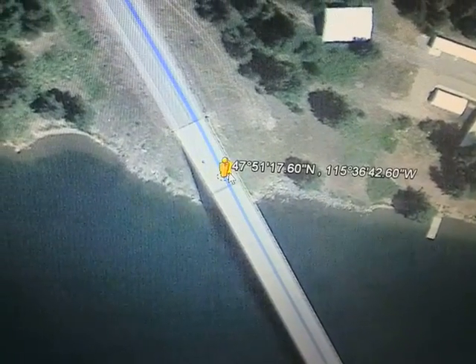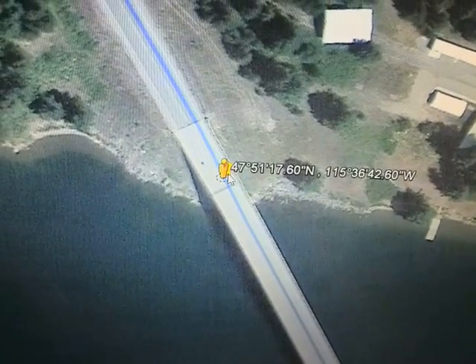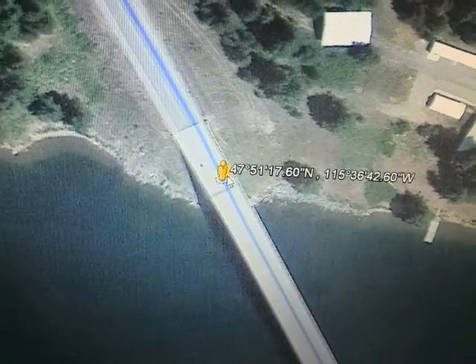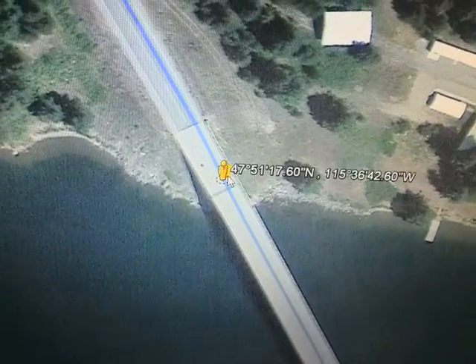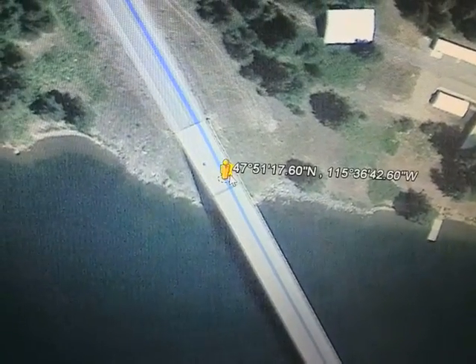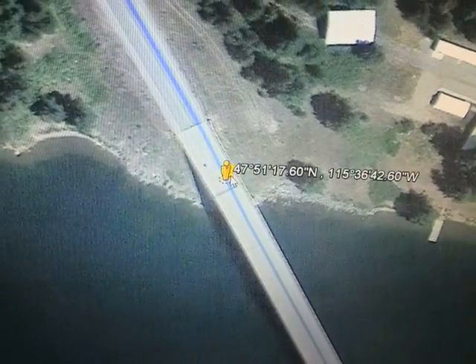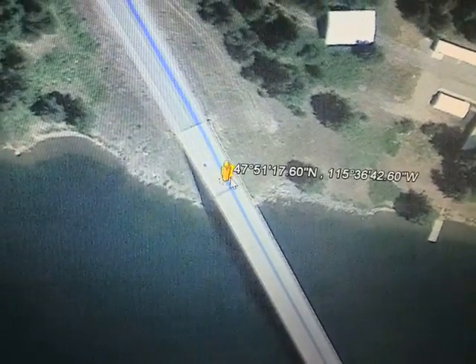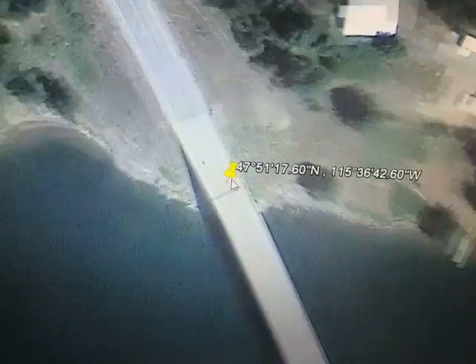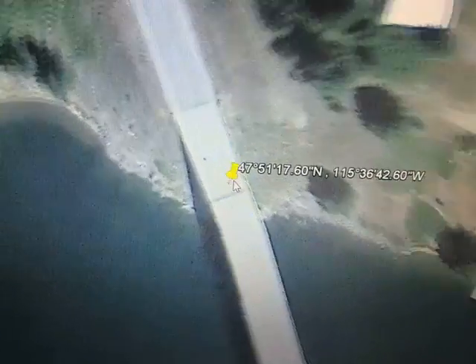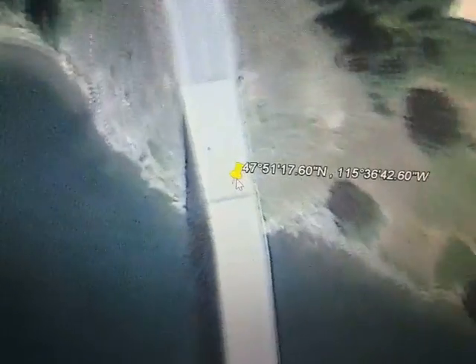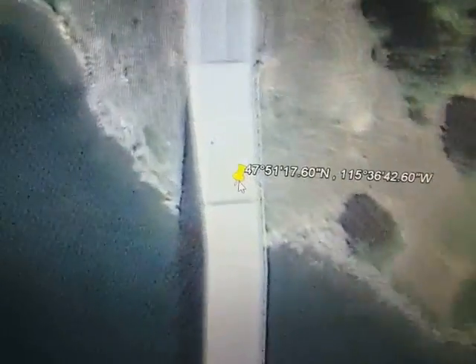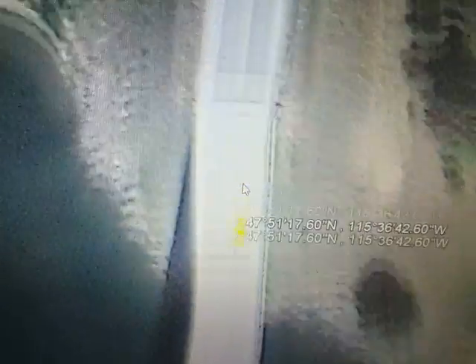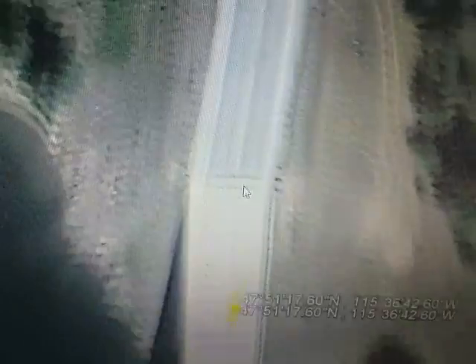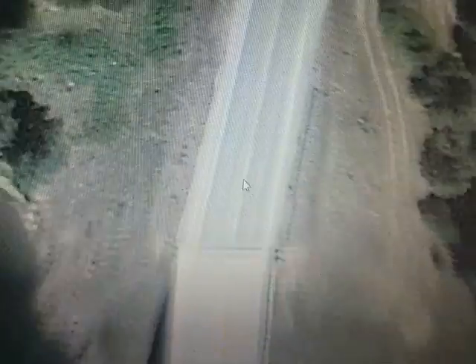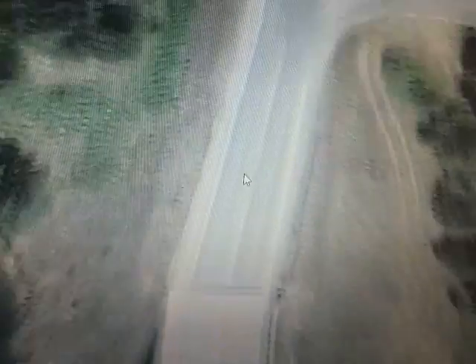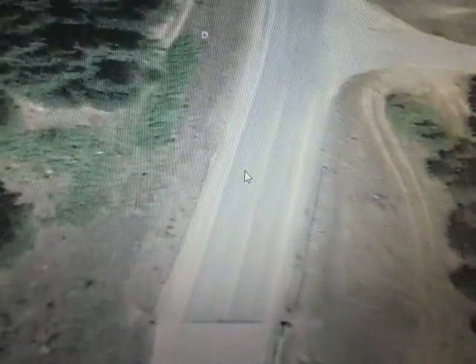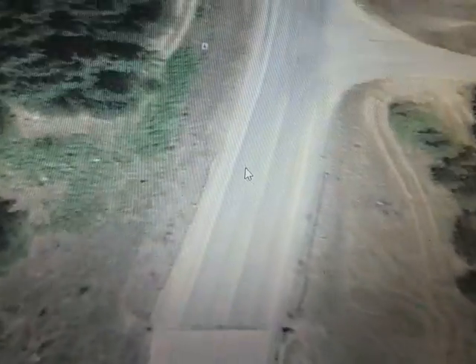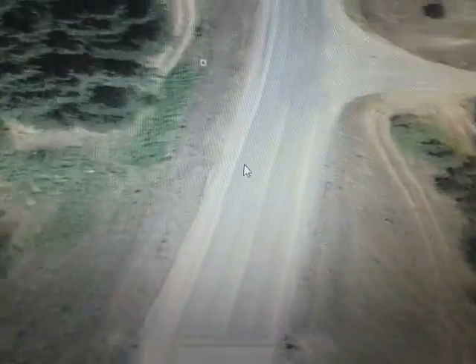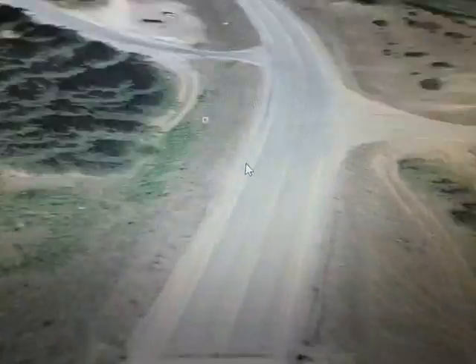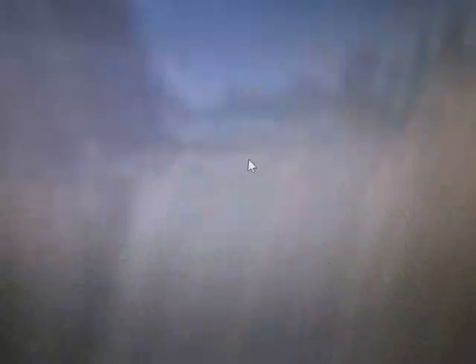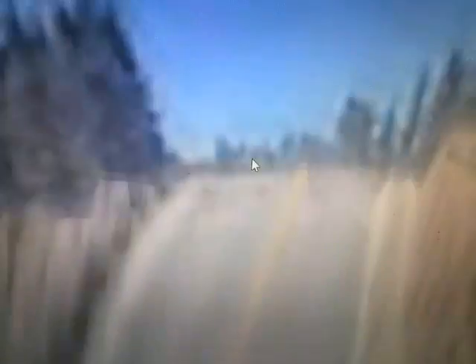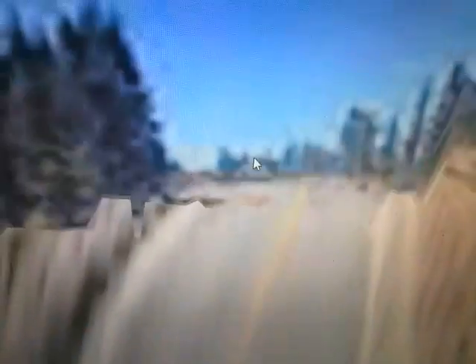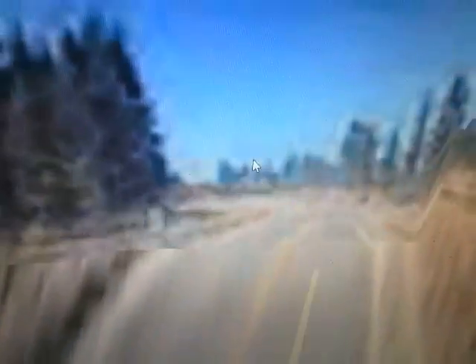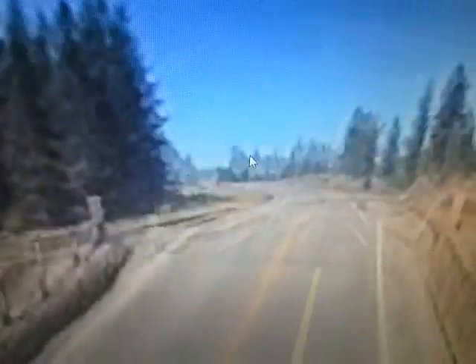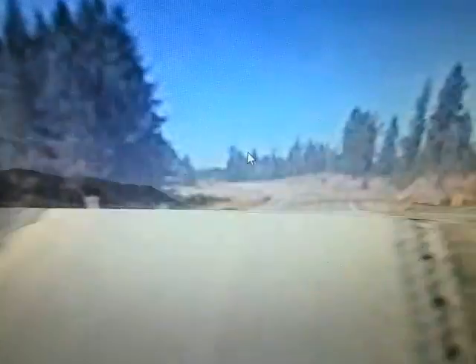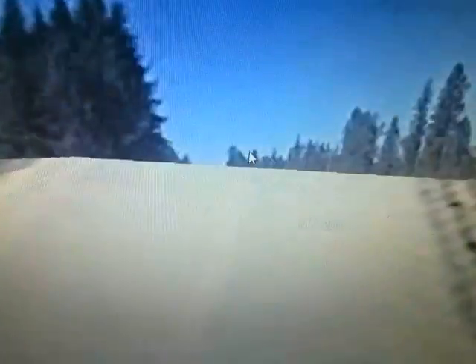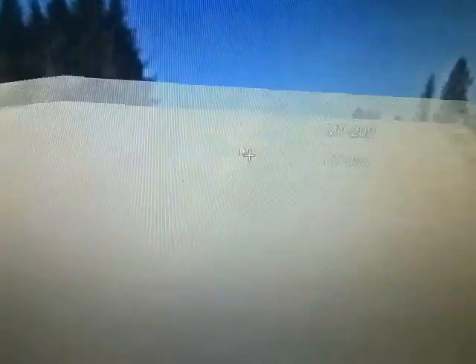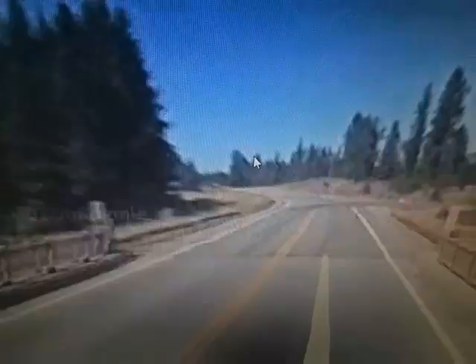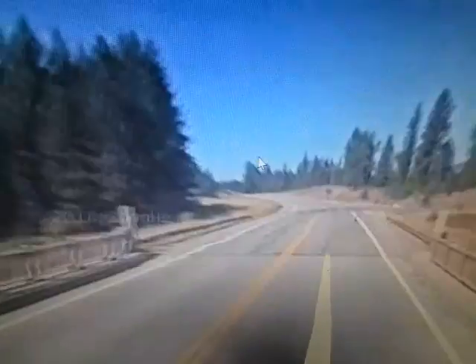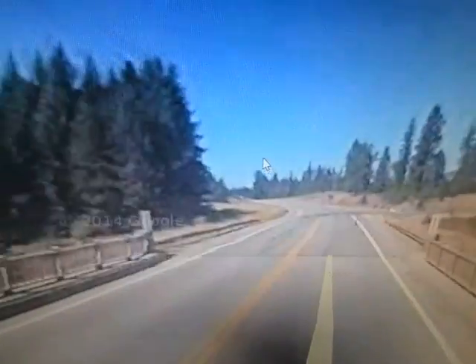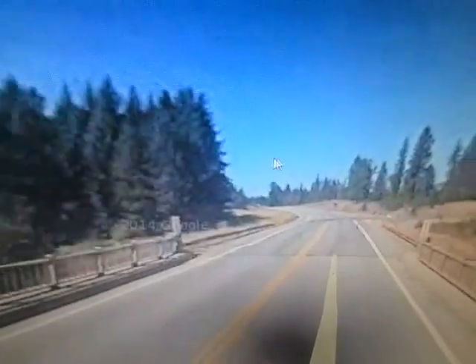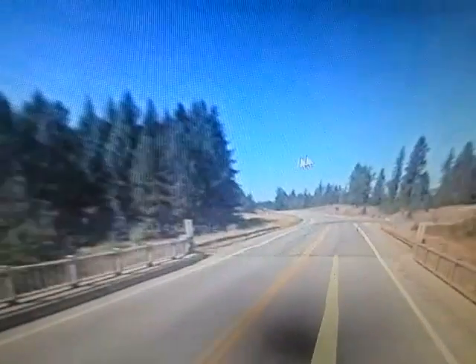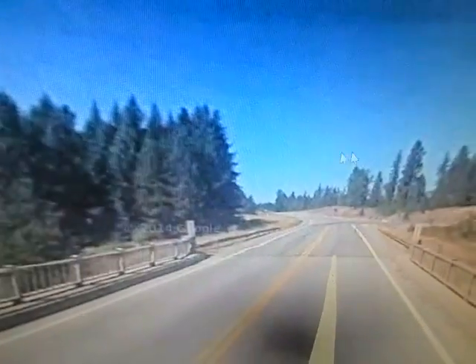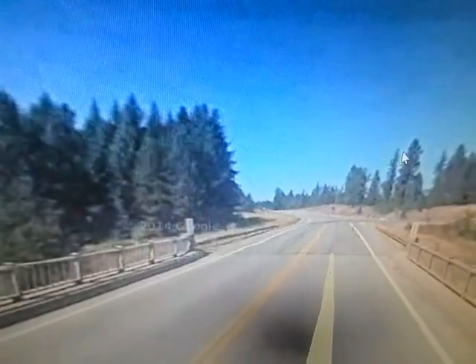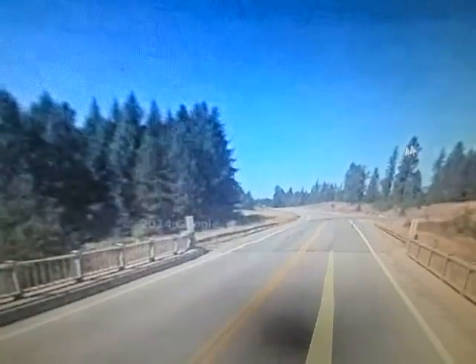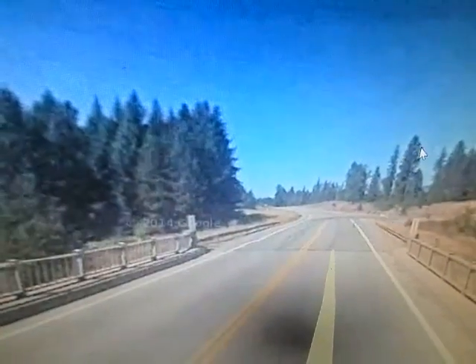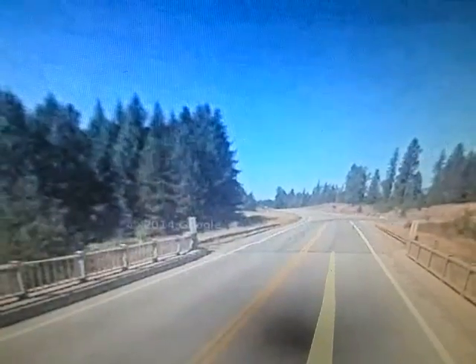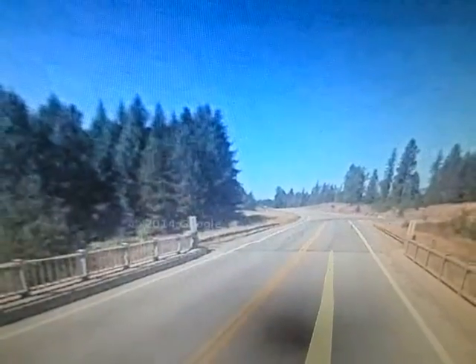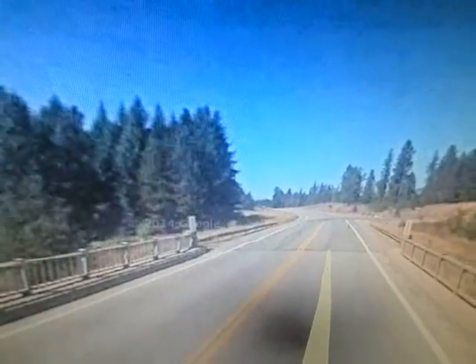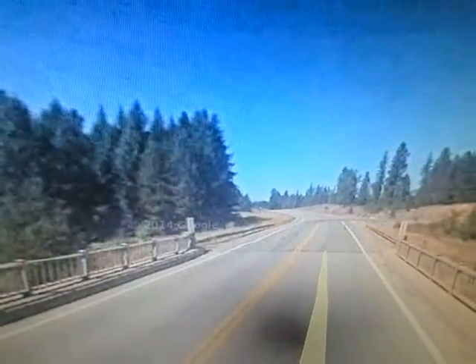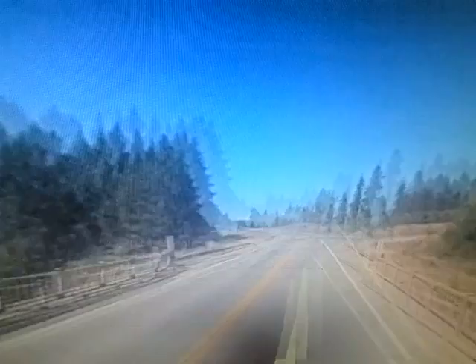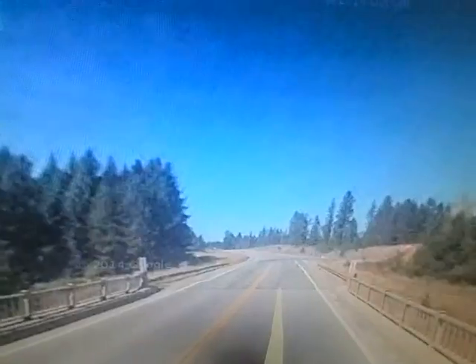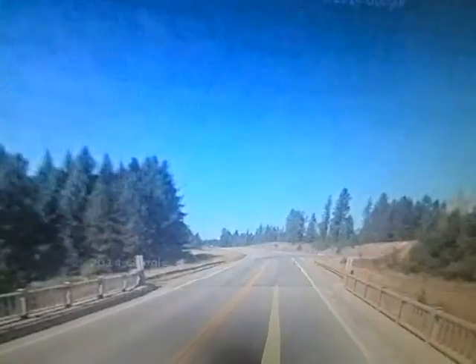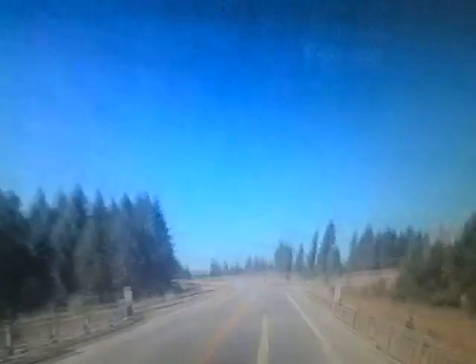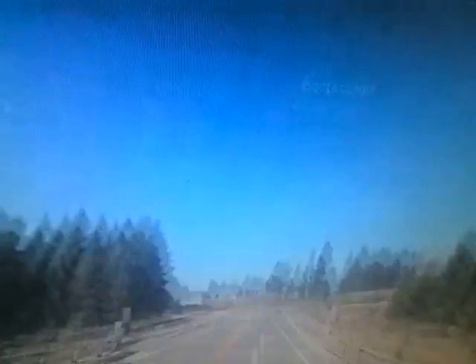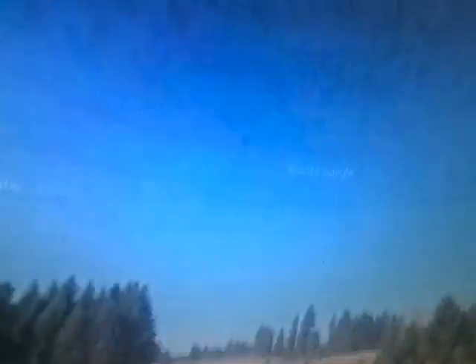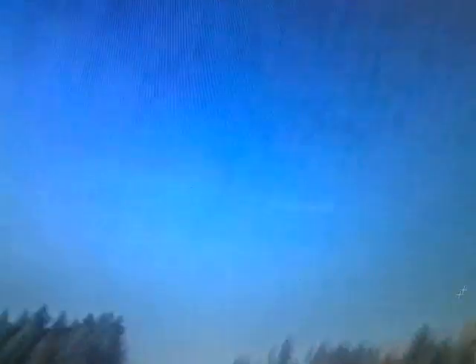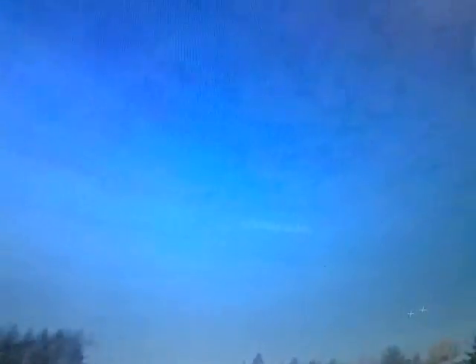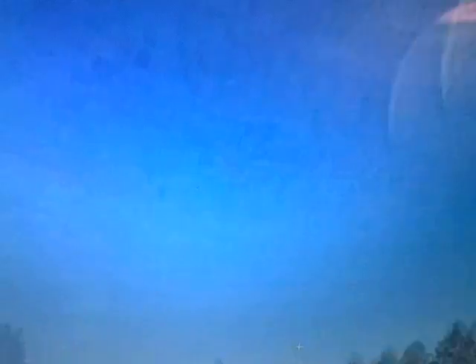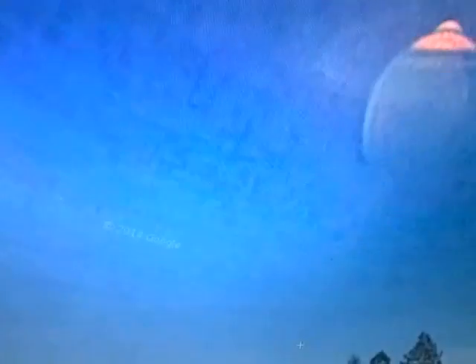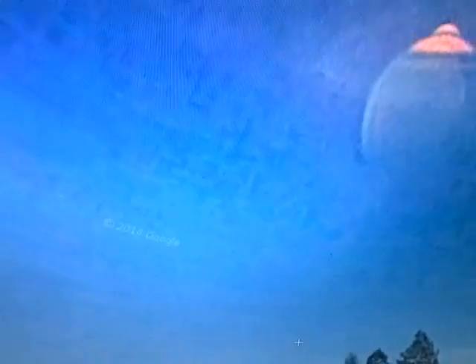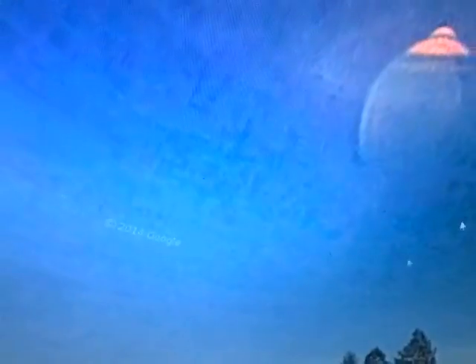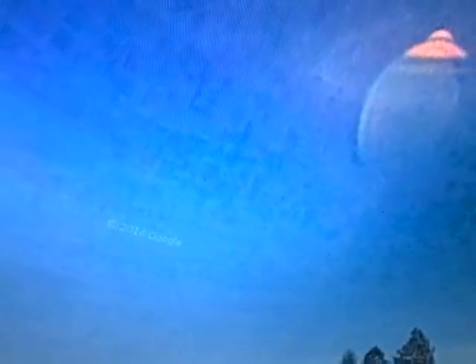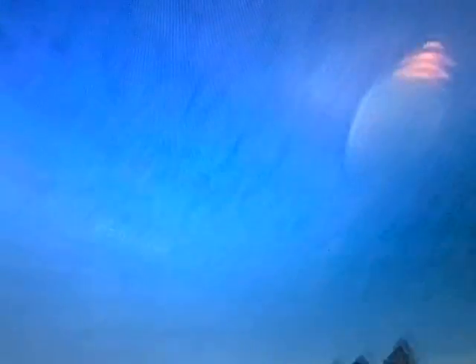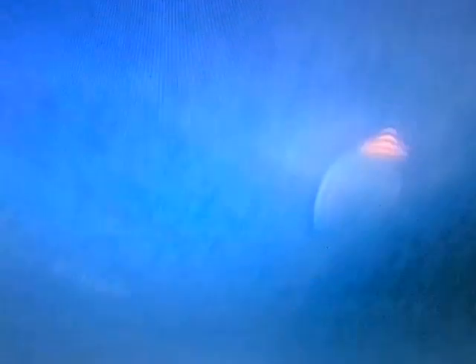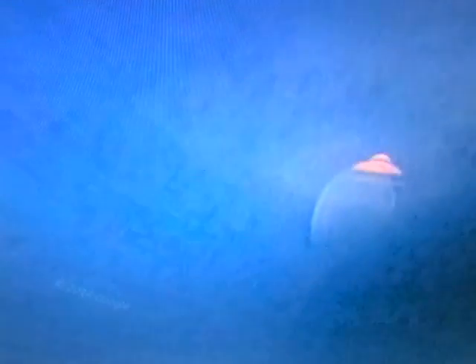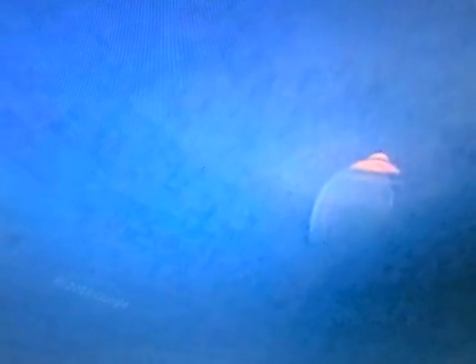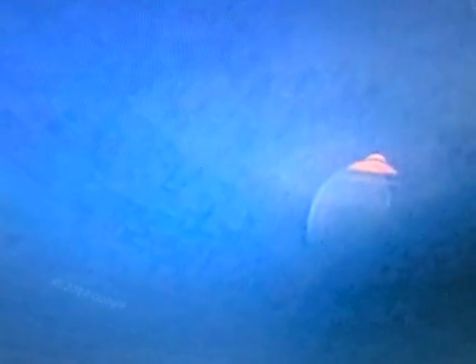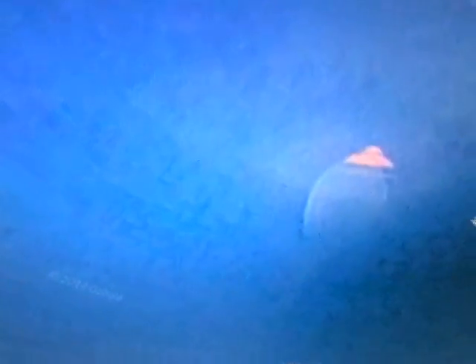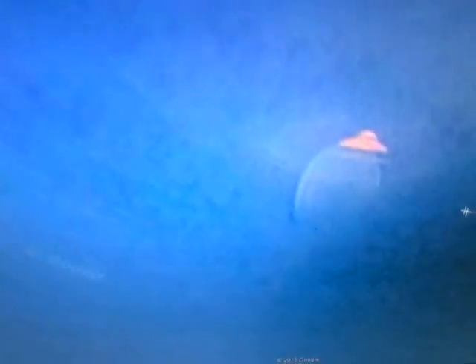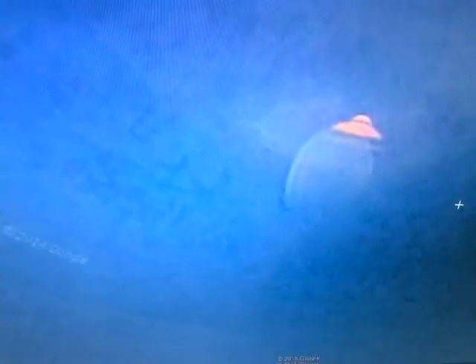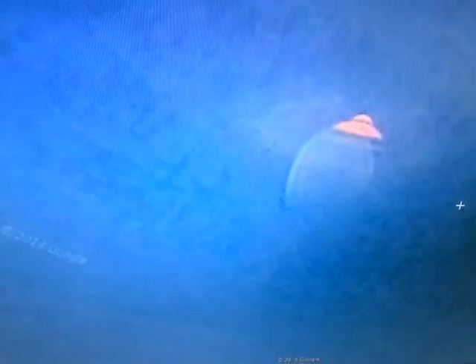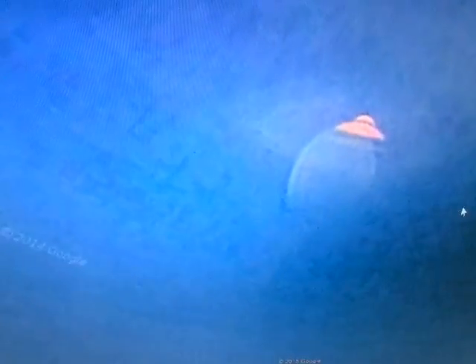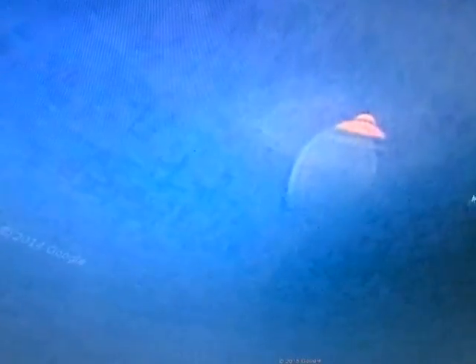Go on Street View, right where the coordinates are, open it up and you will see a UFO.